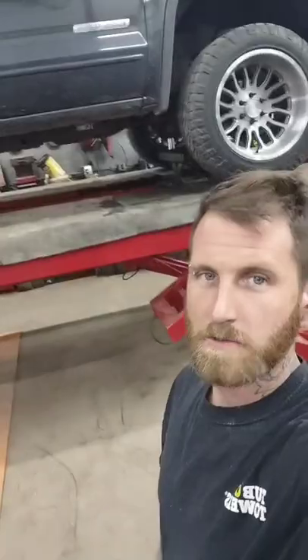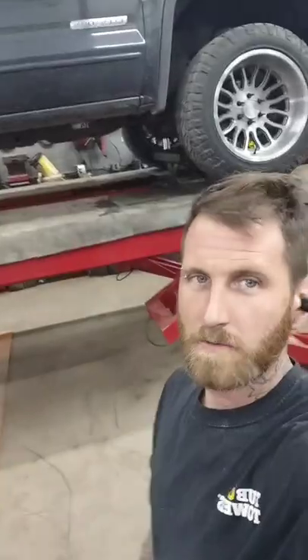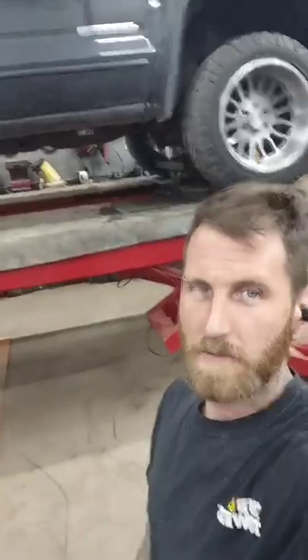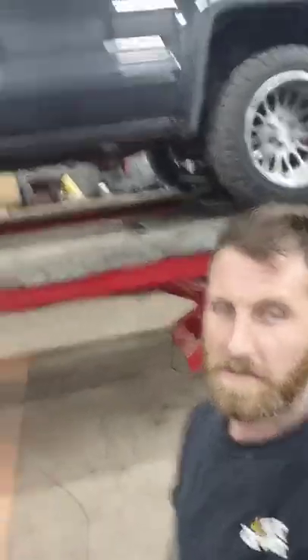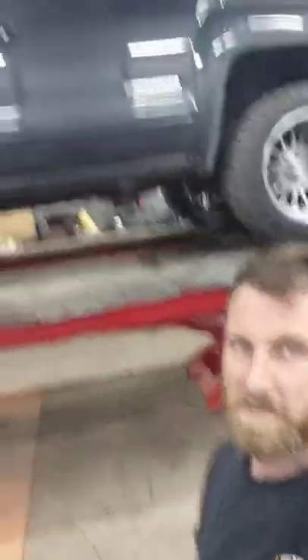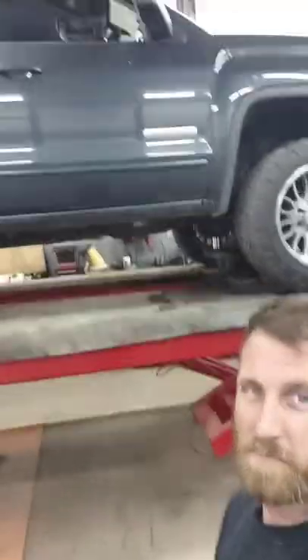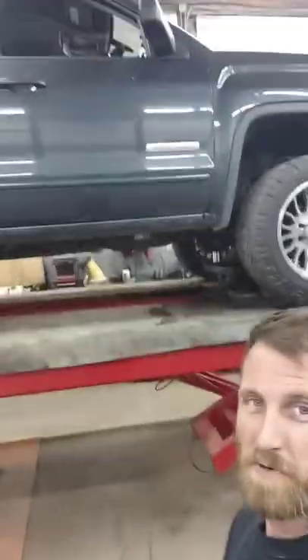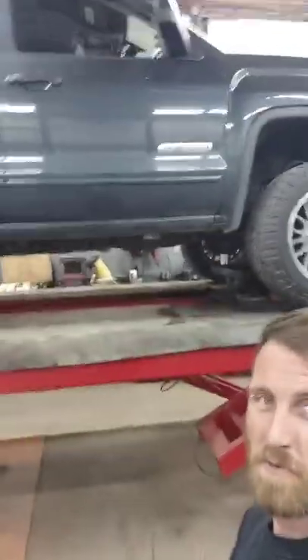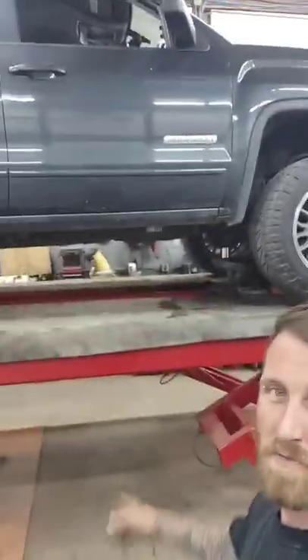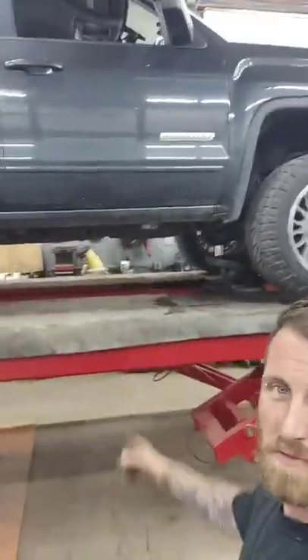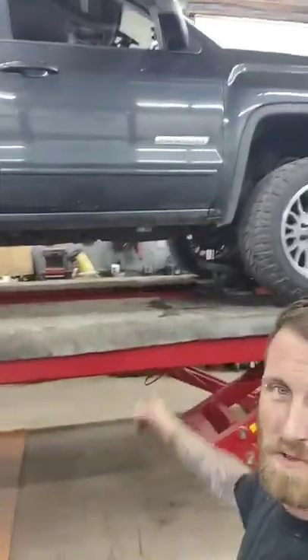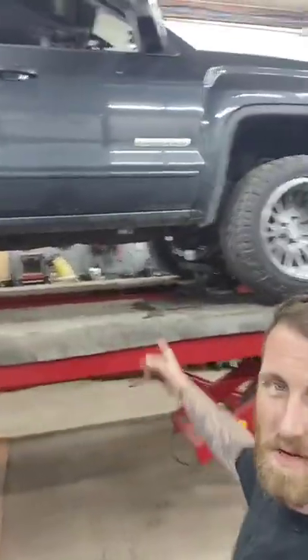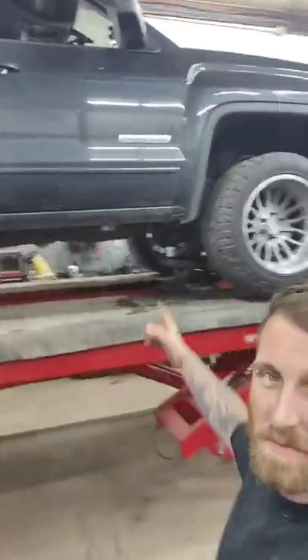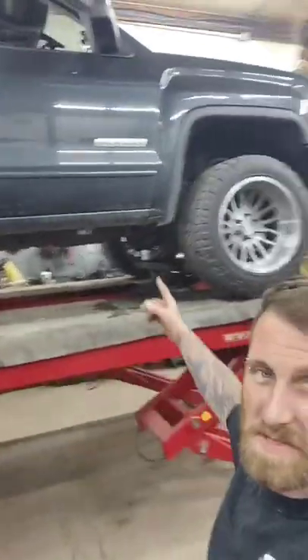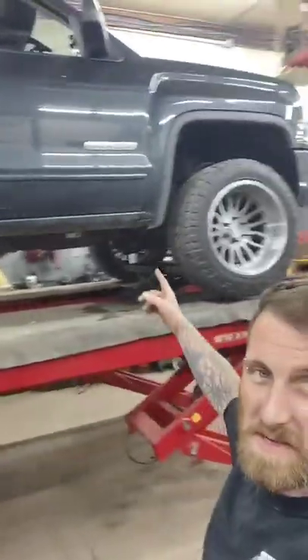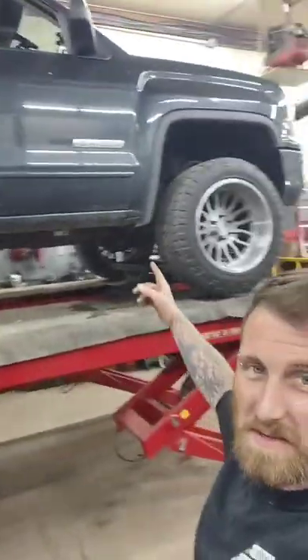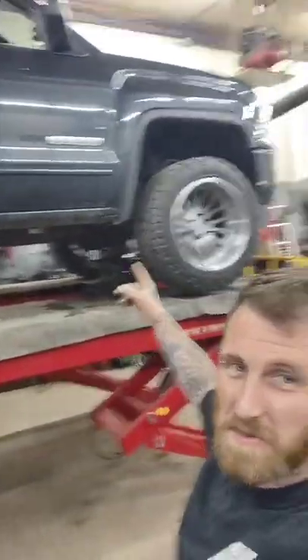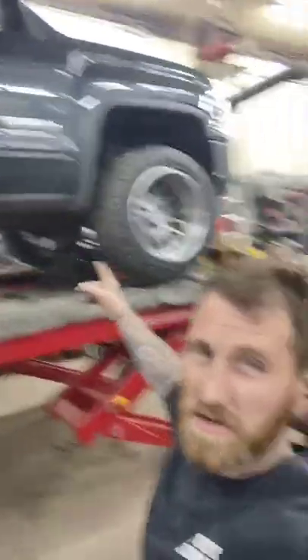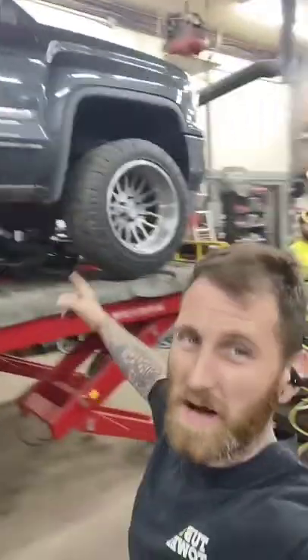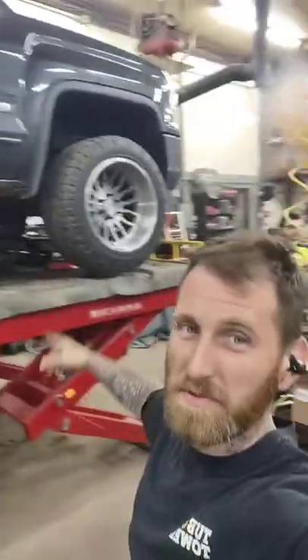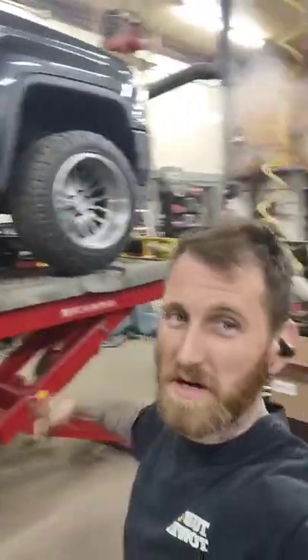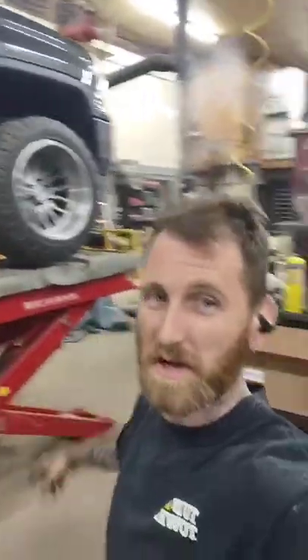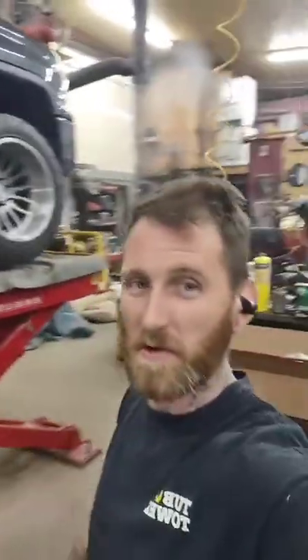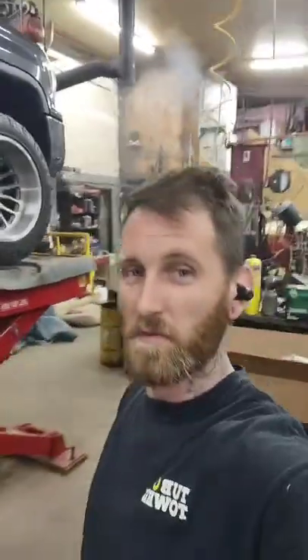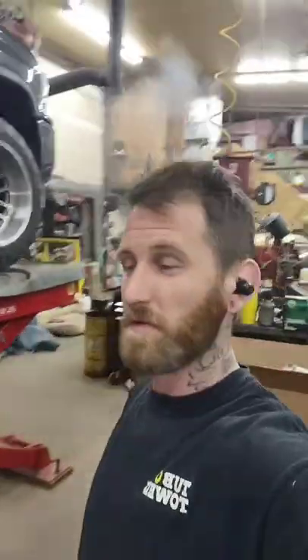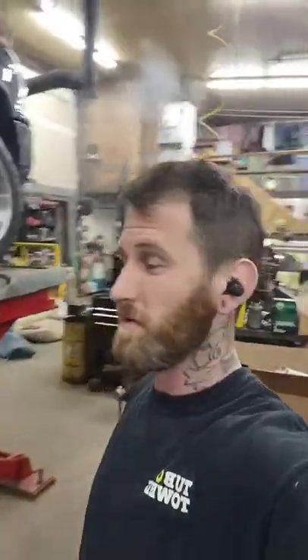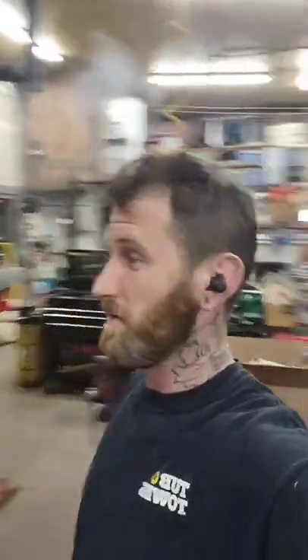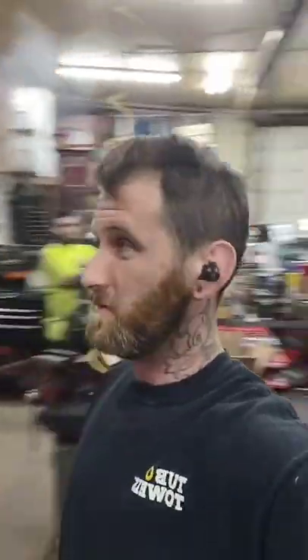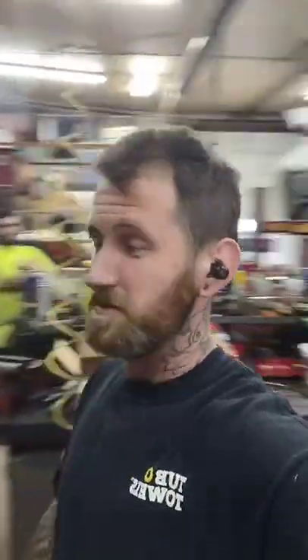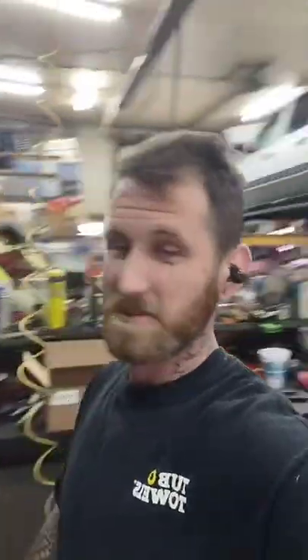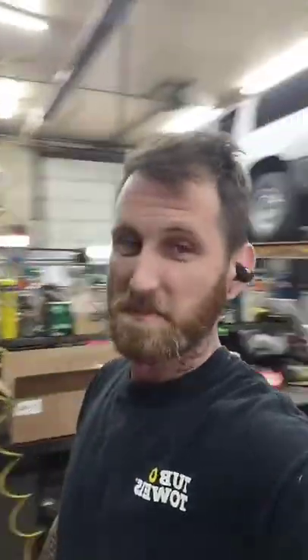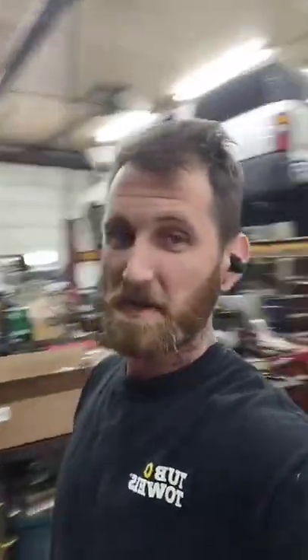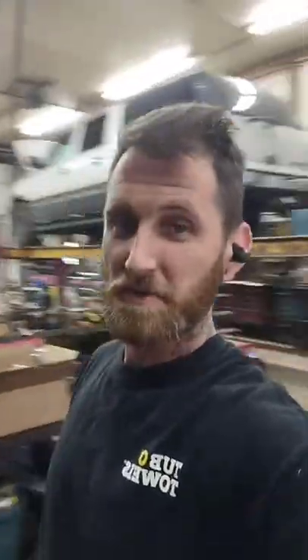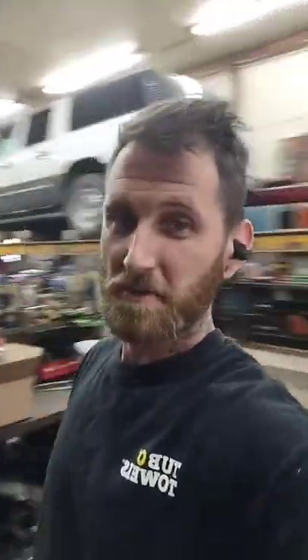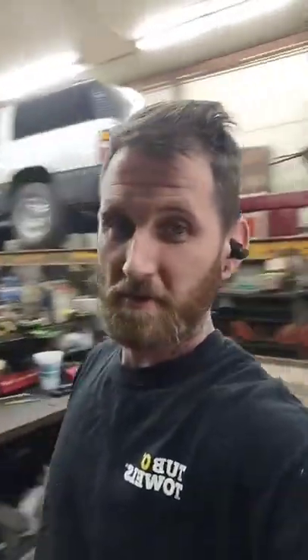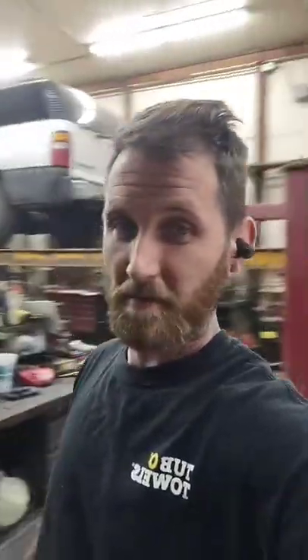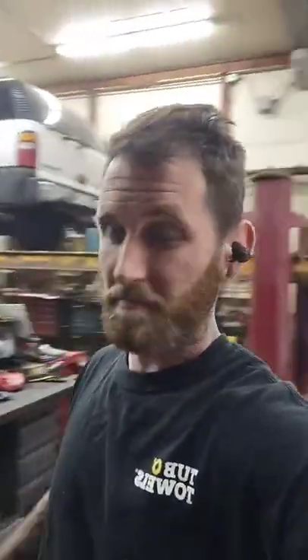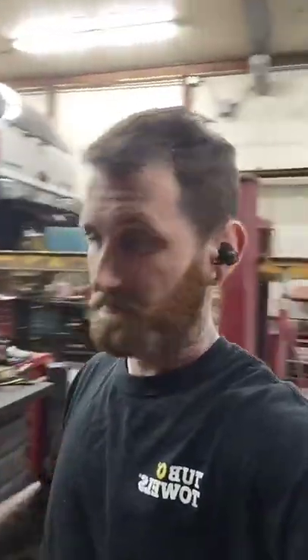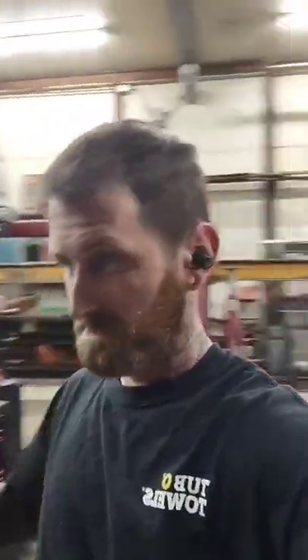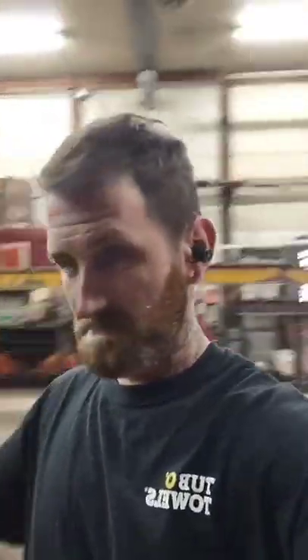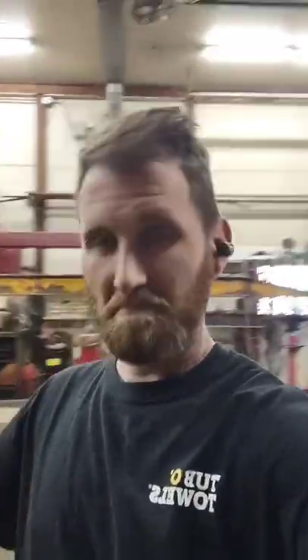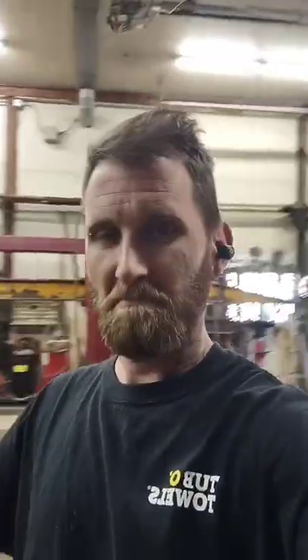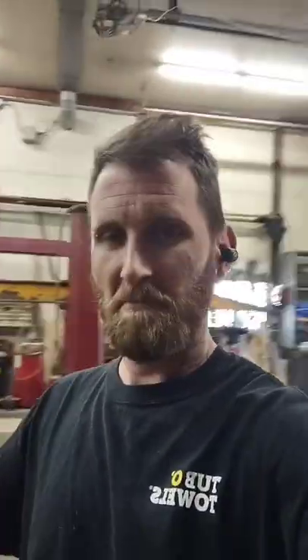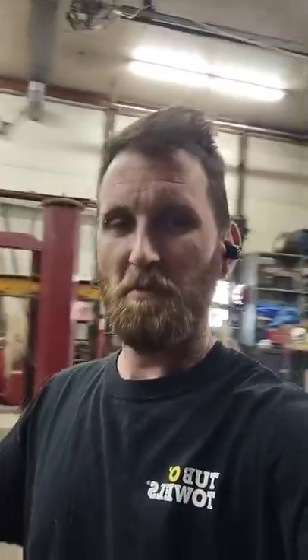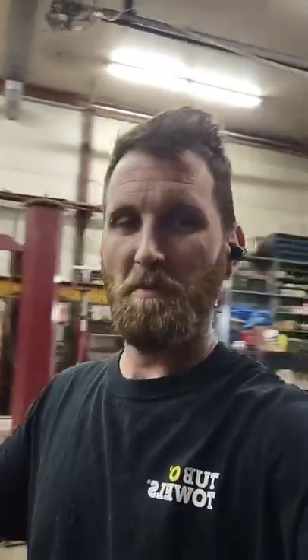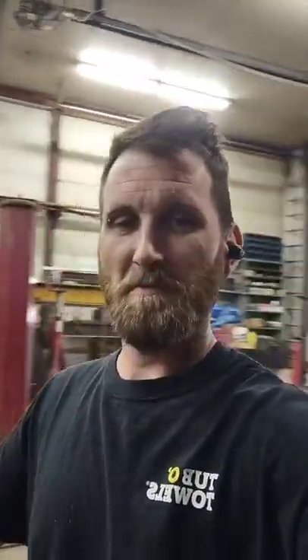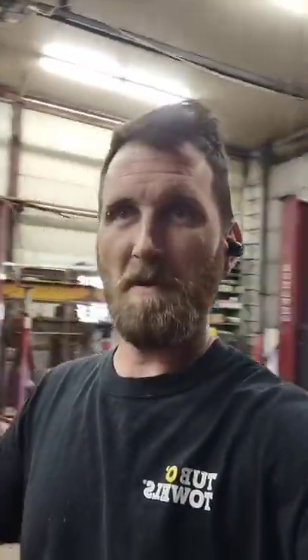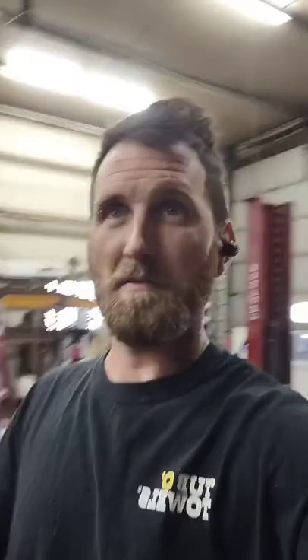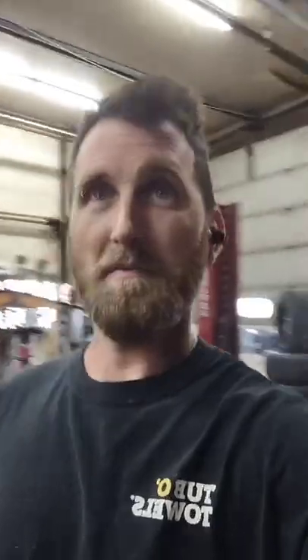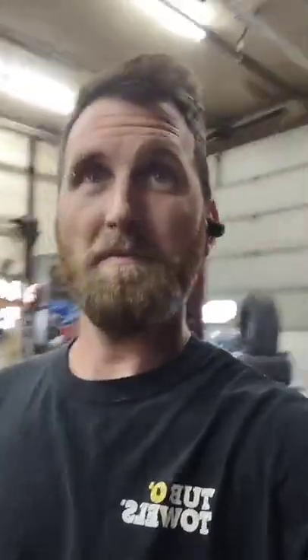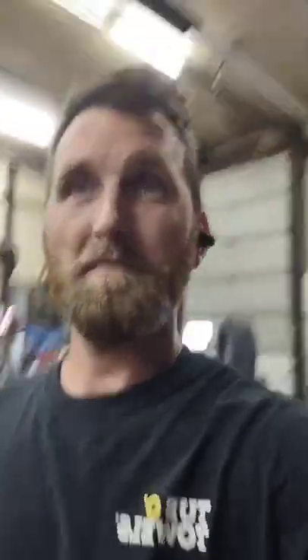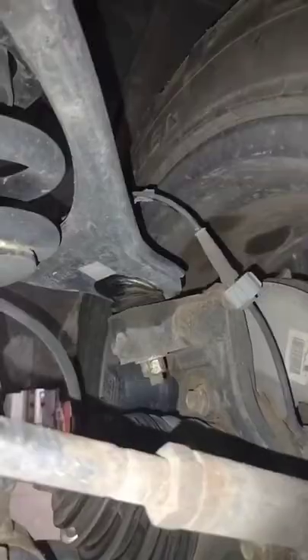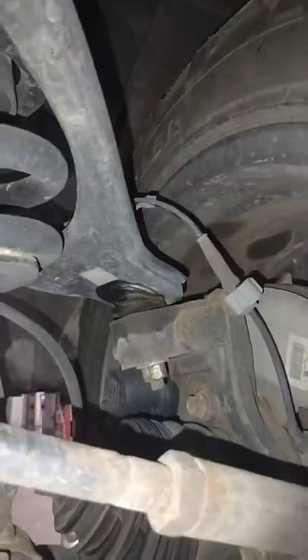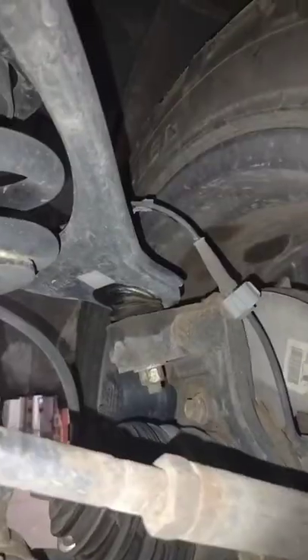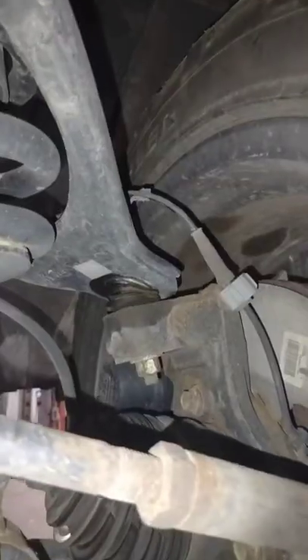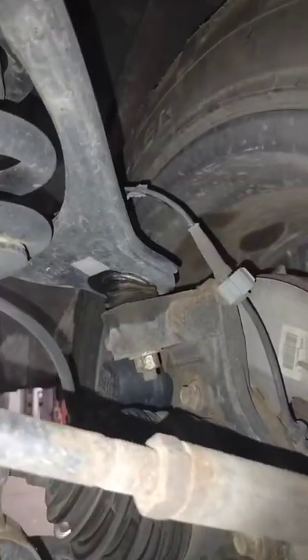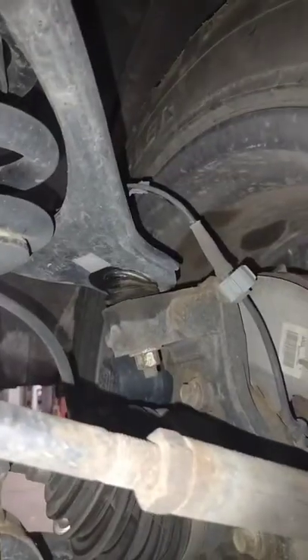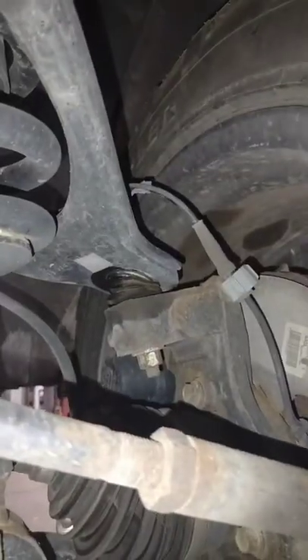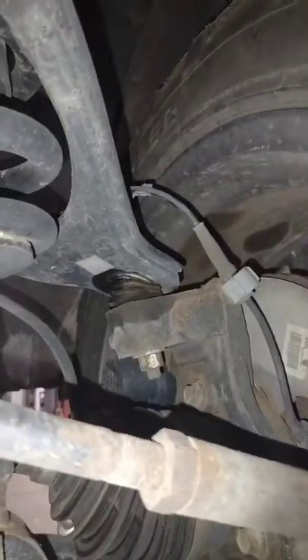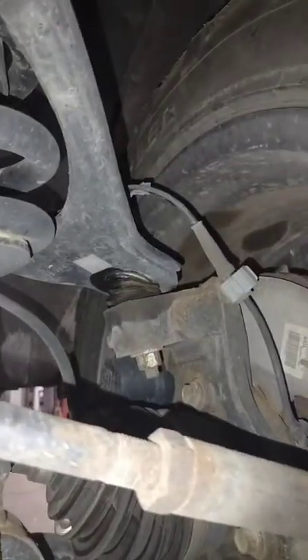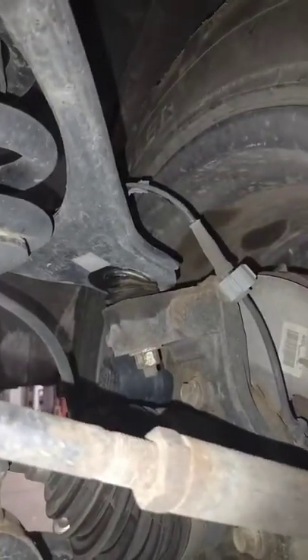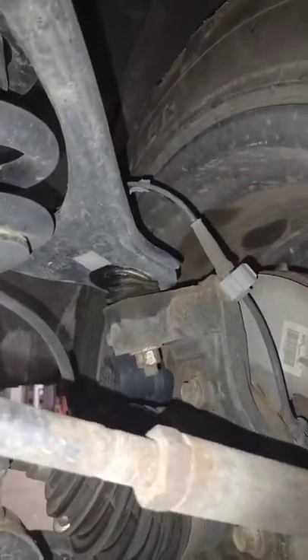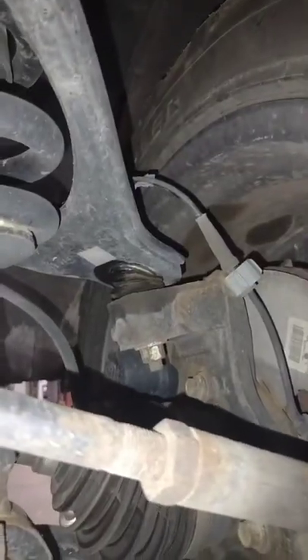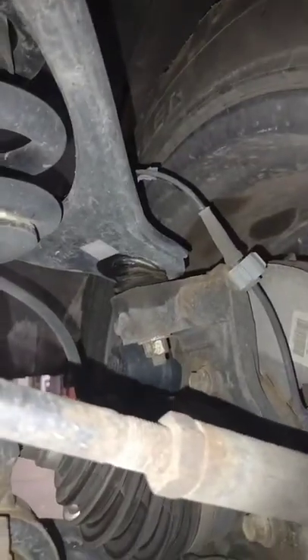We've got this beautiful GMC in the shop checking over the suspension, and look what we found right here.